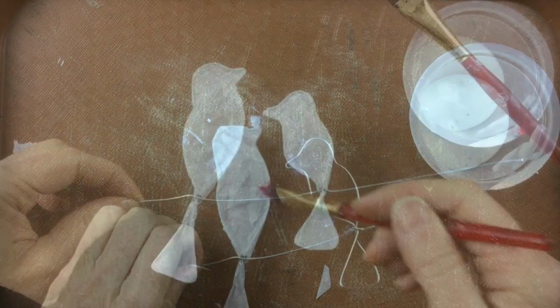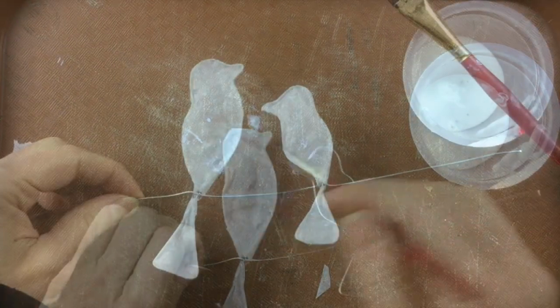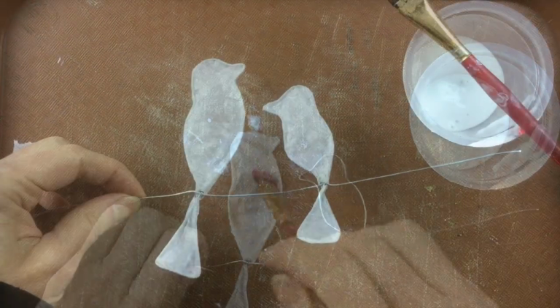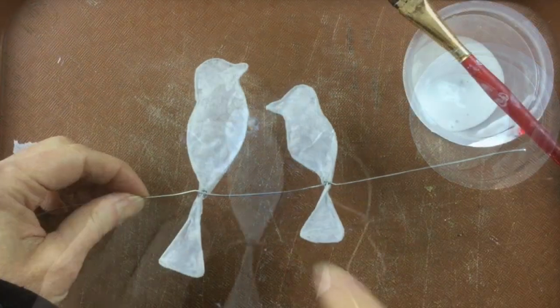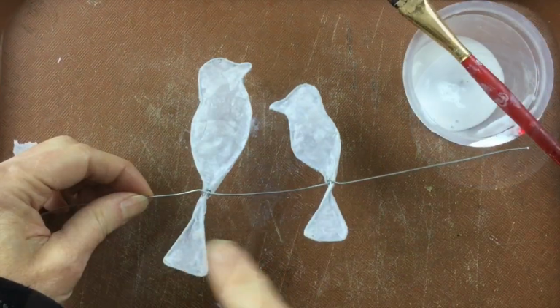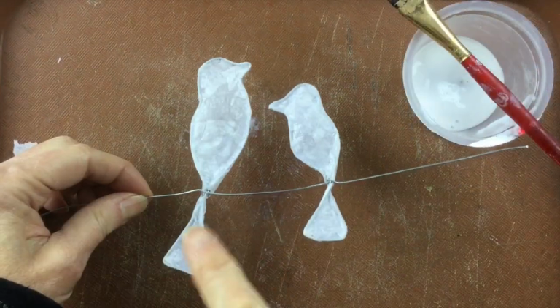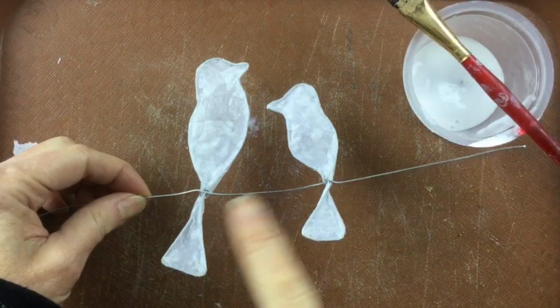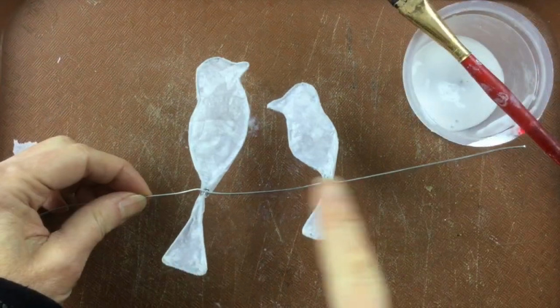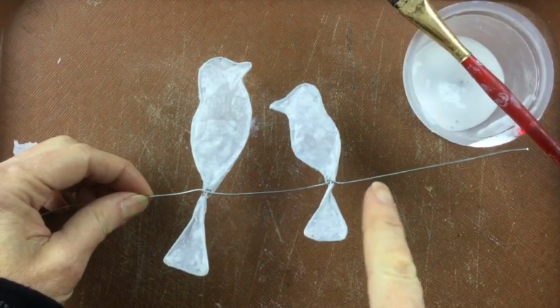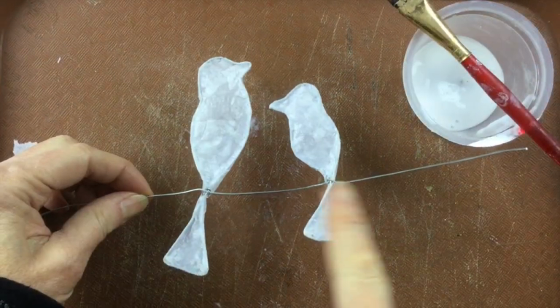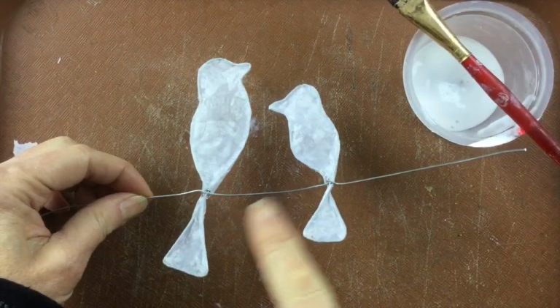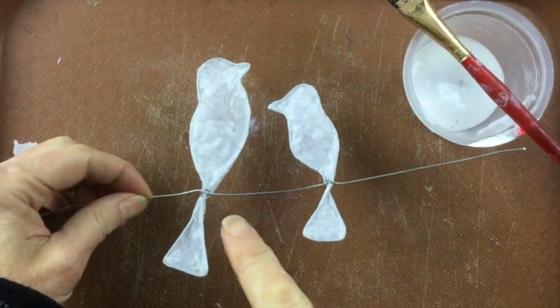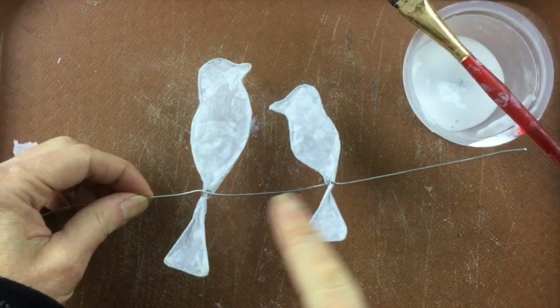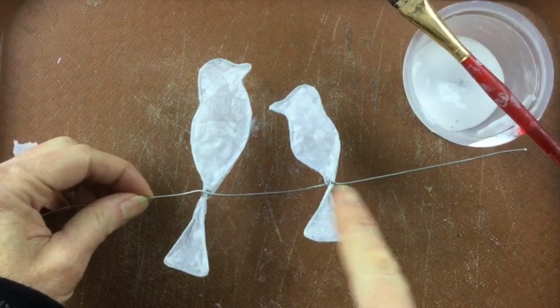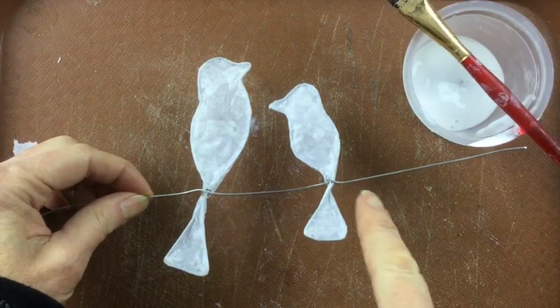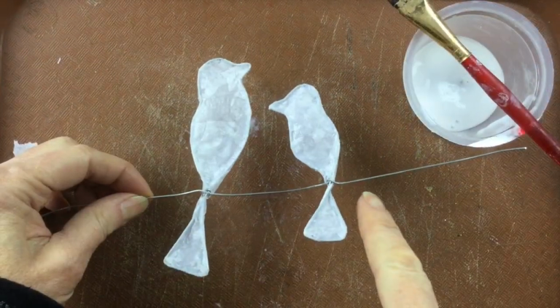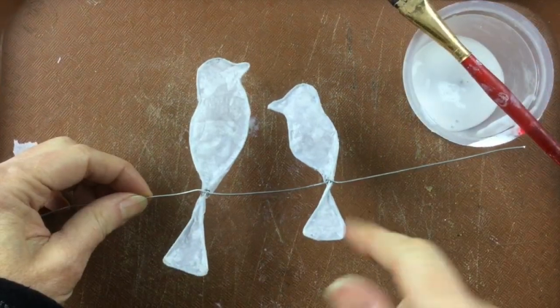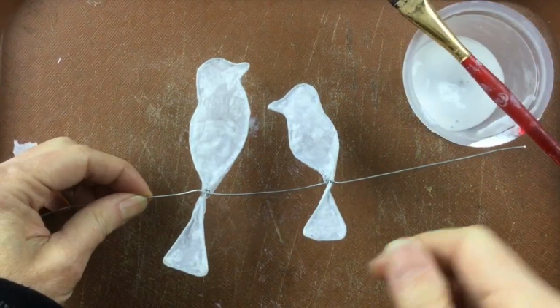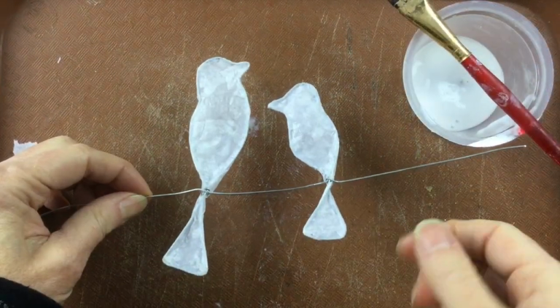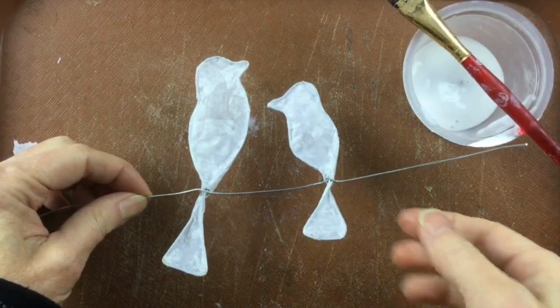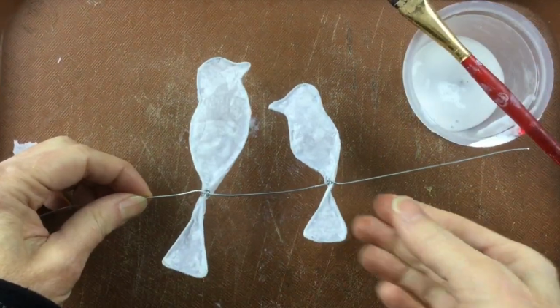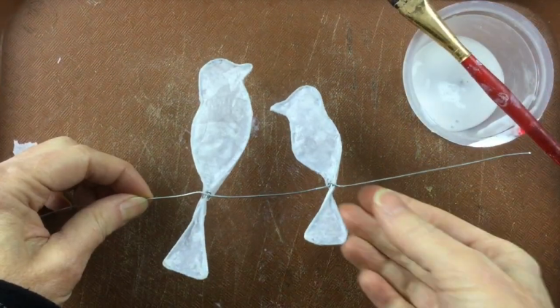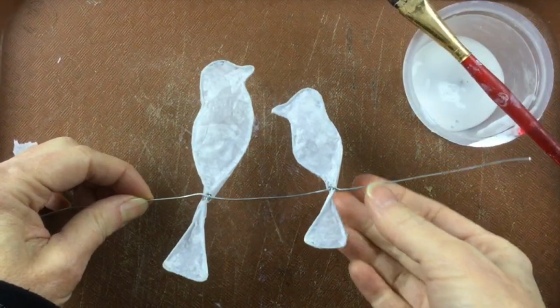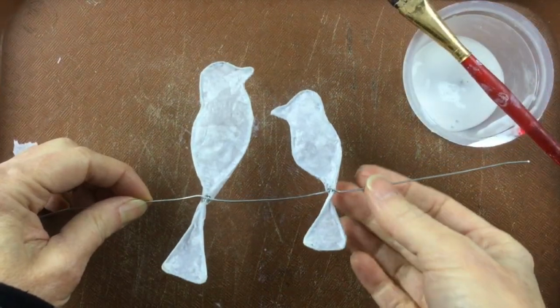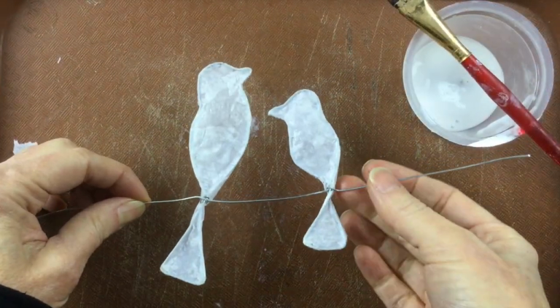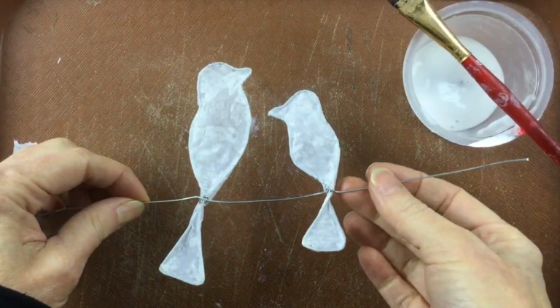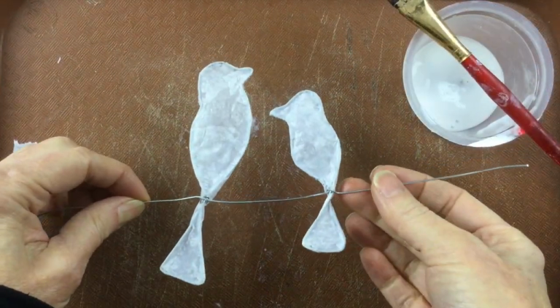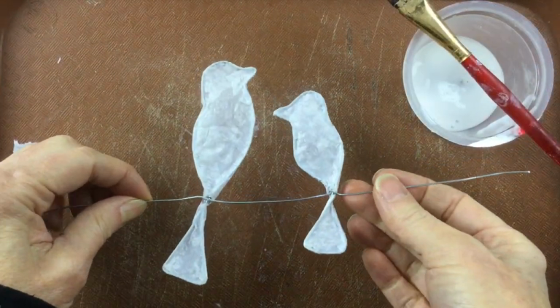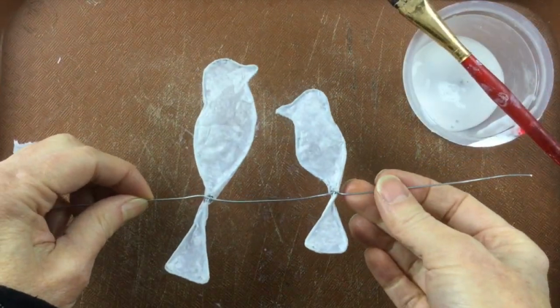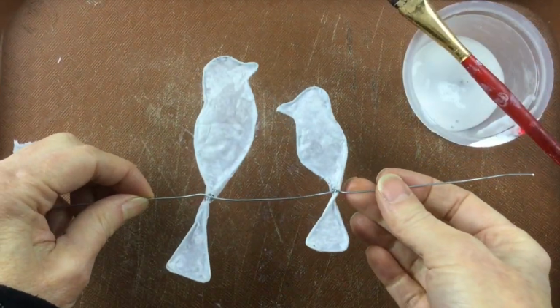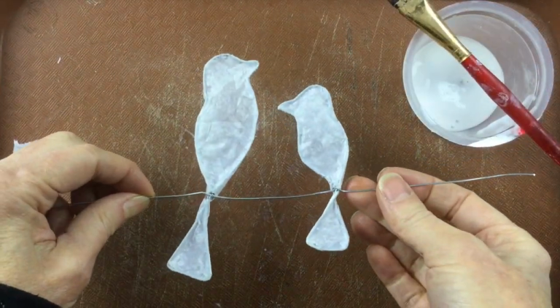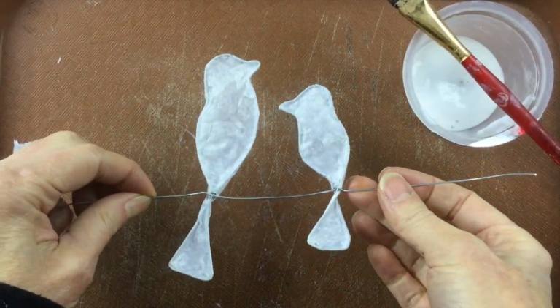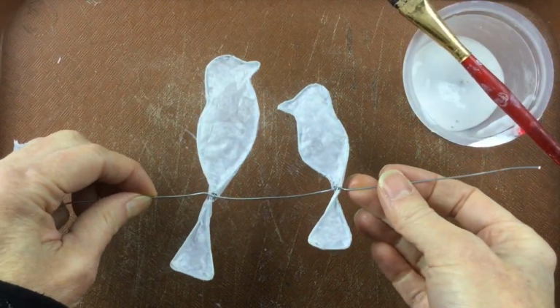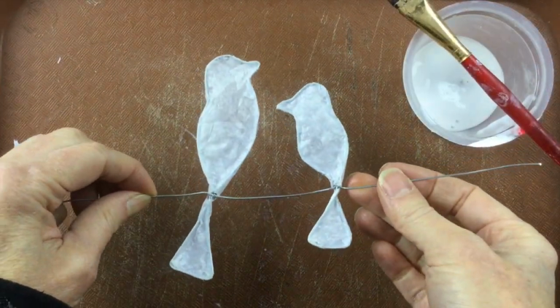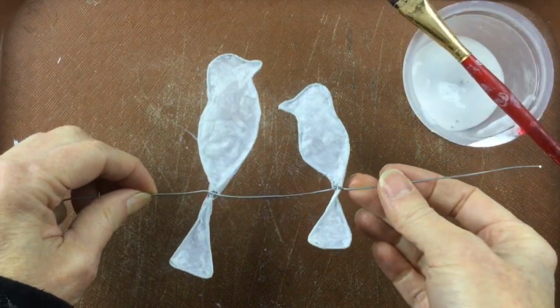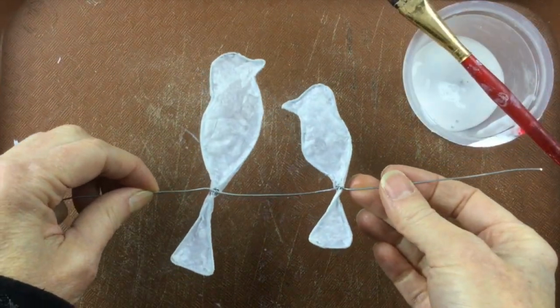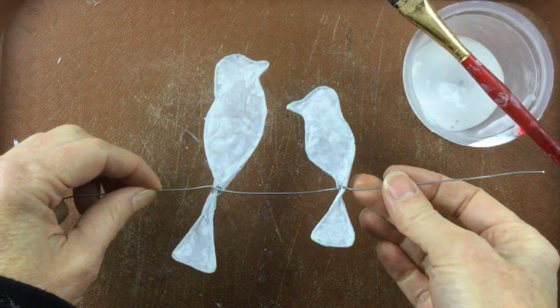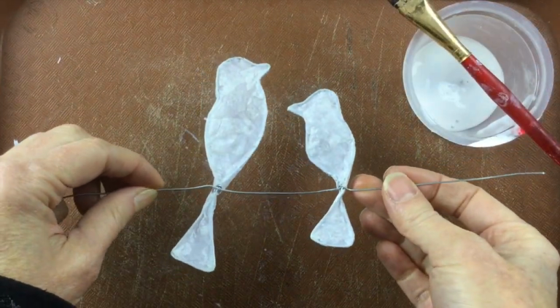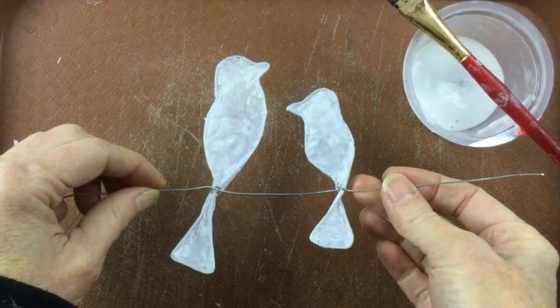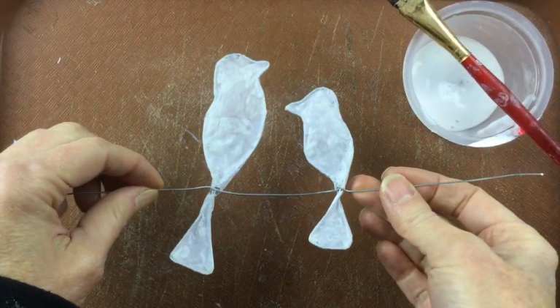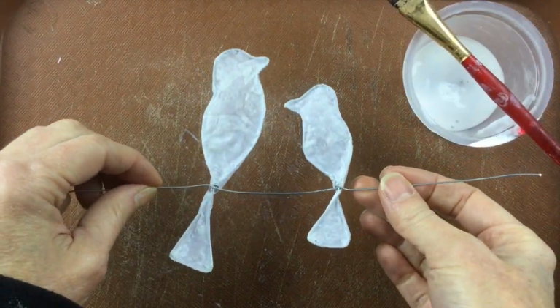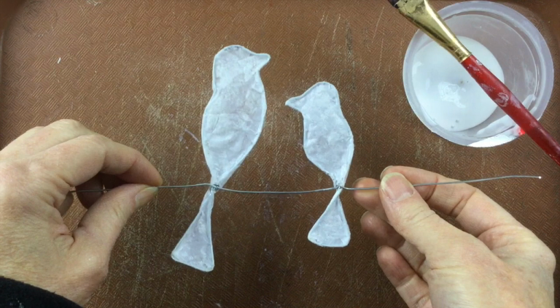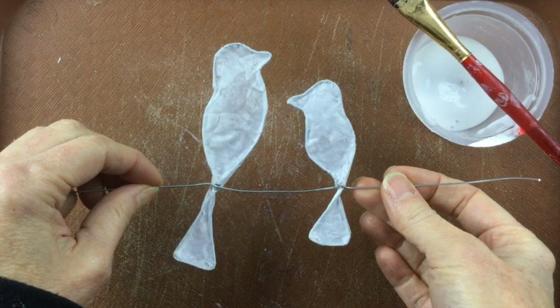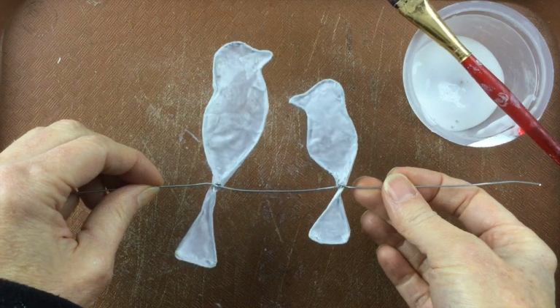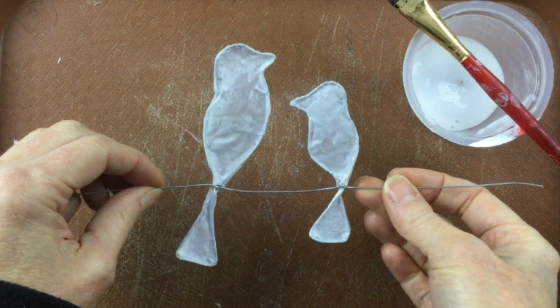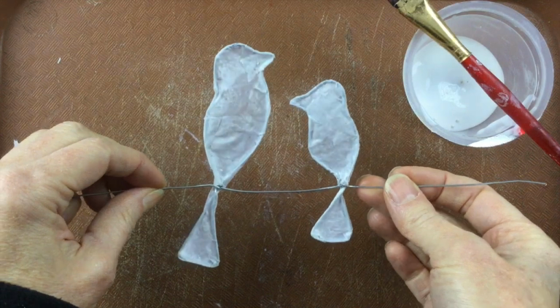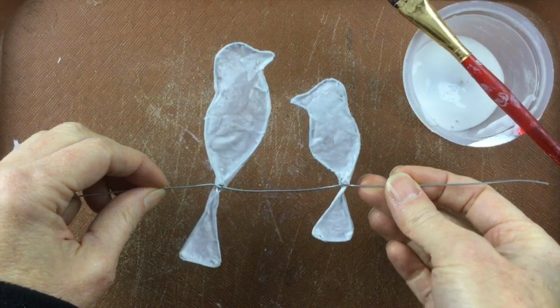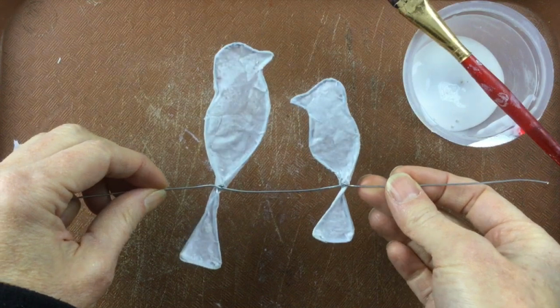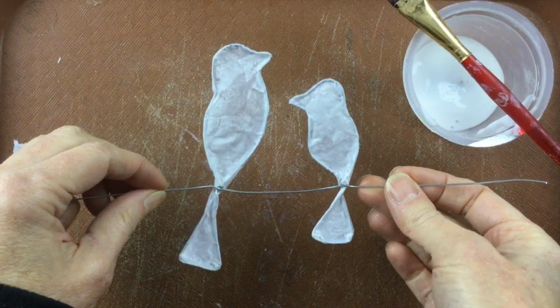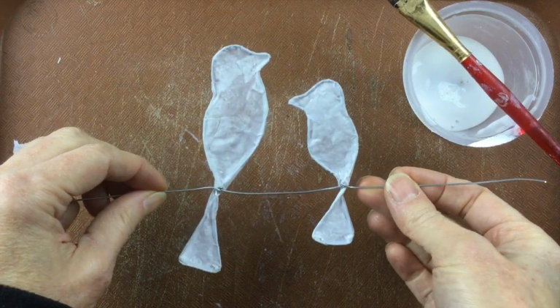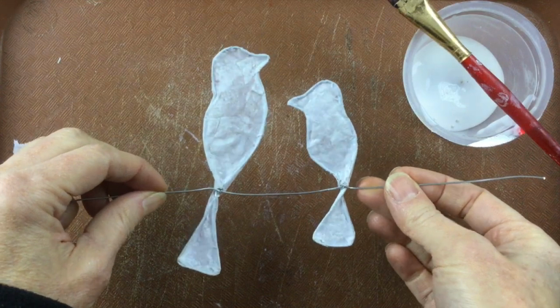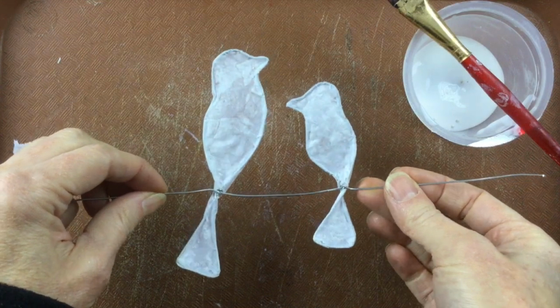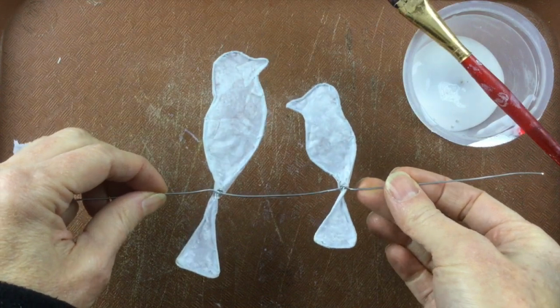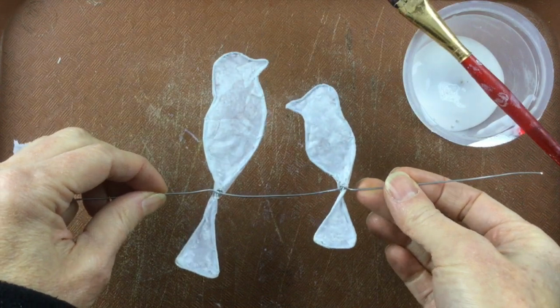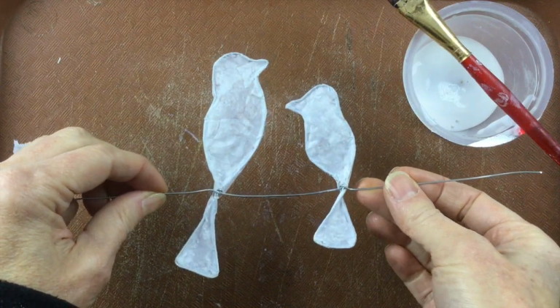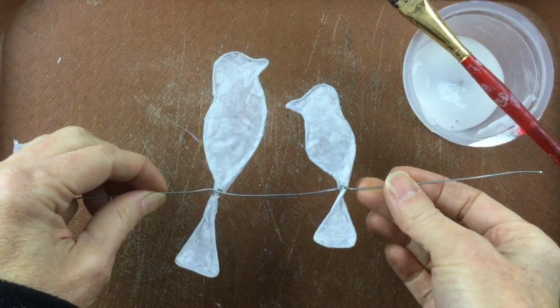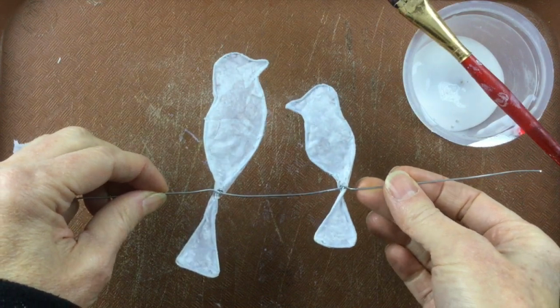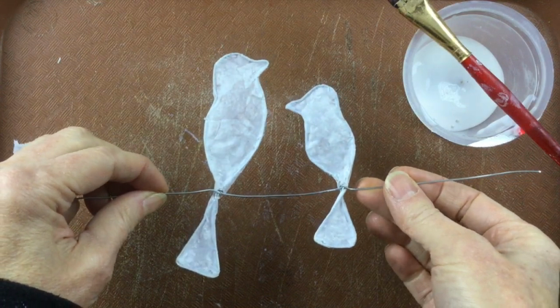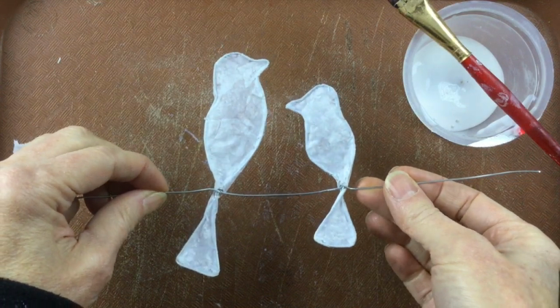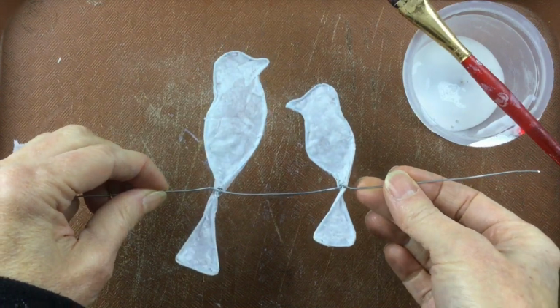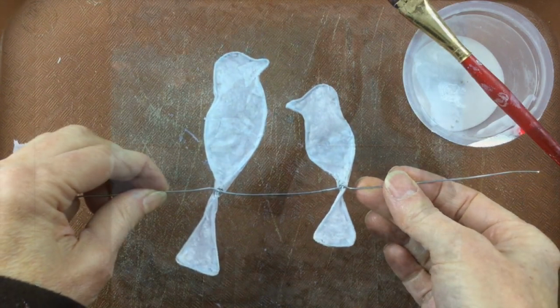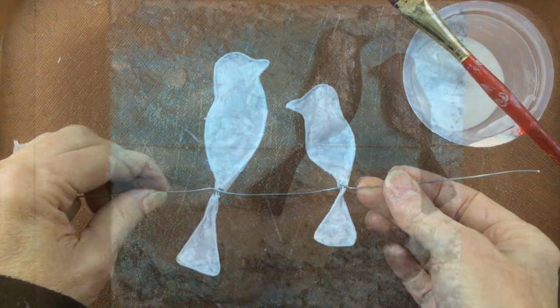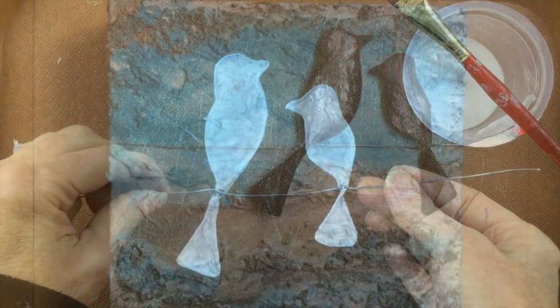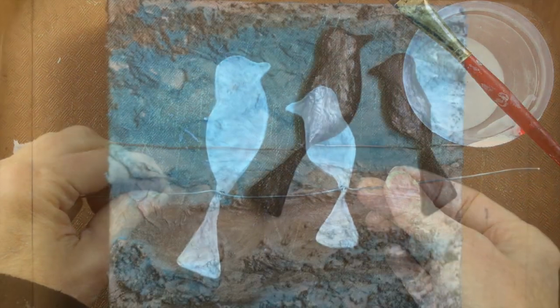So now I've done both birds — you're going to let it dry, and when it's dry you can paint them with acrylic paints.